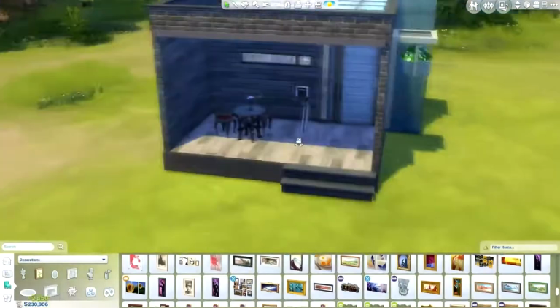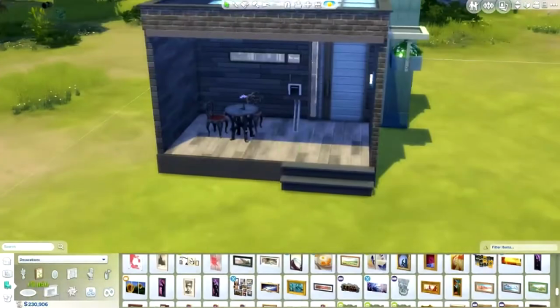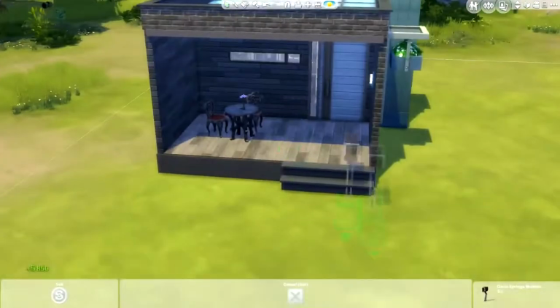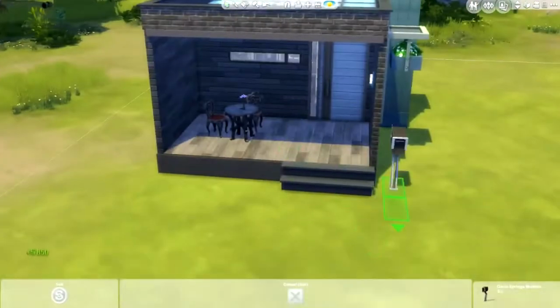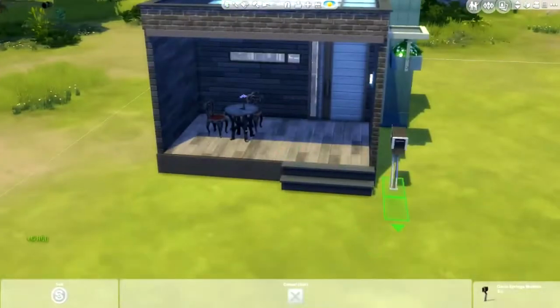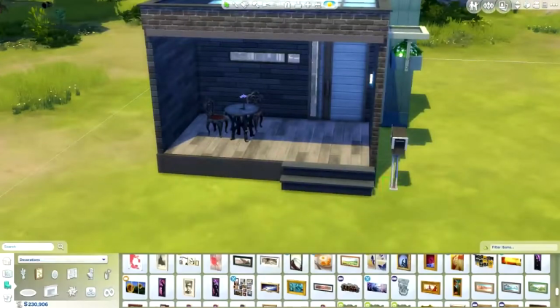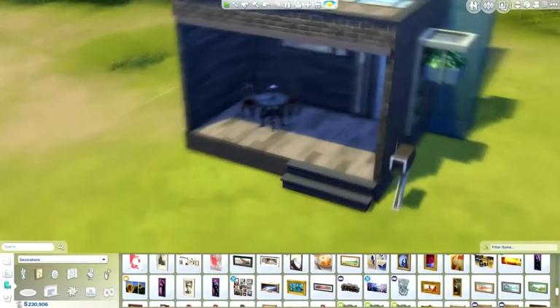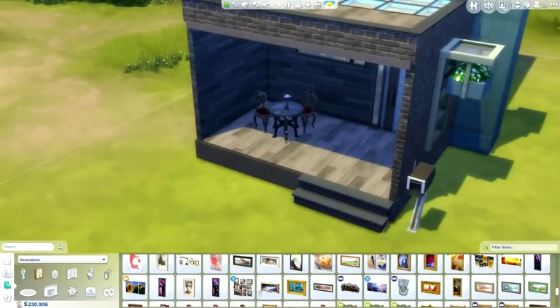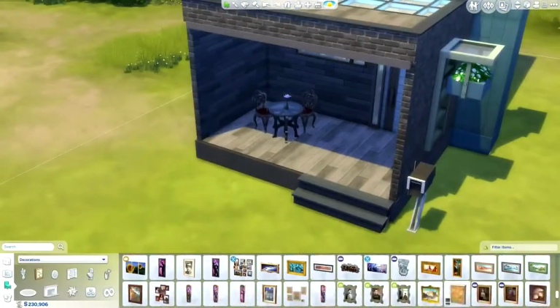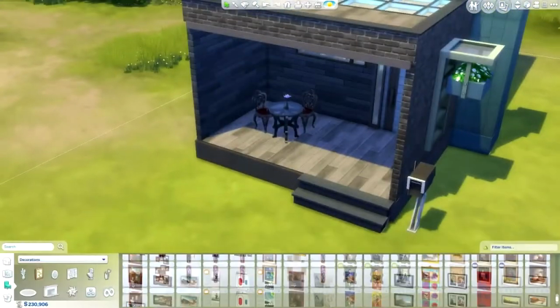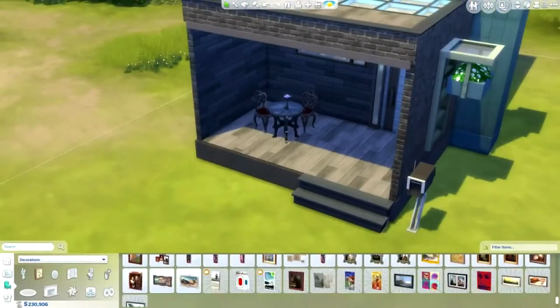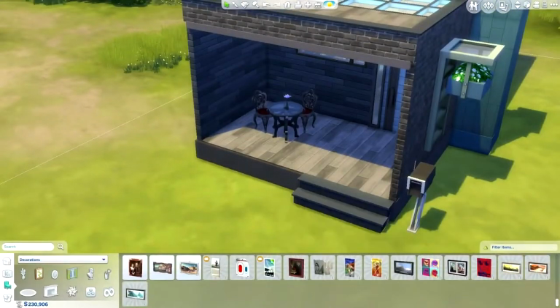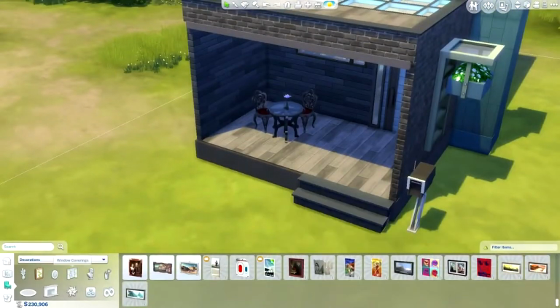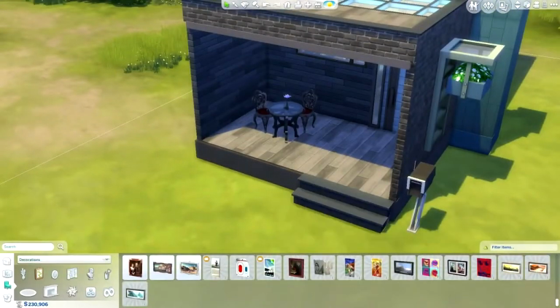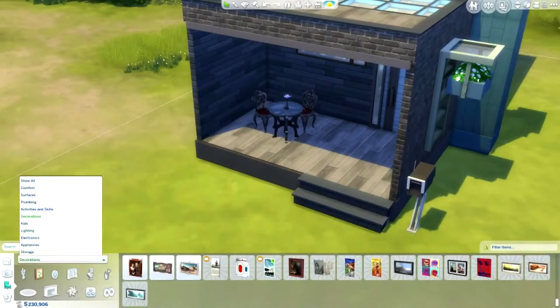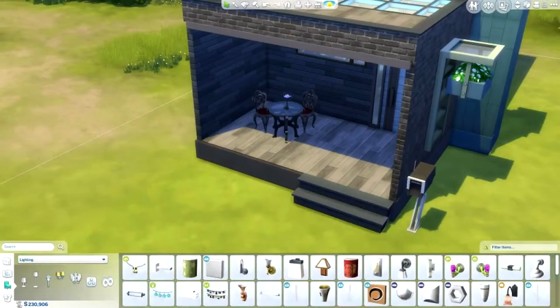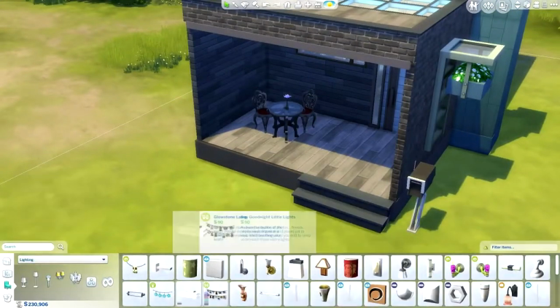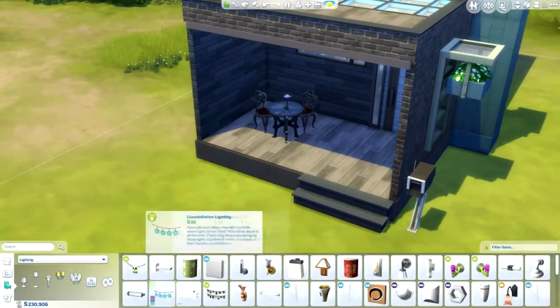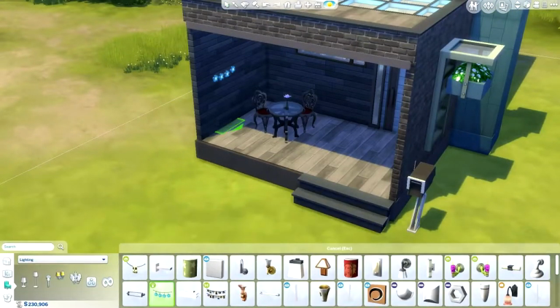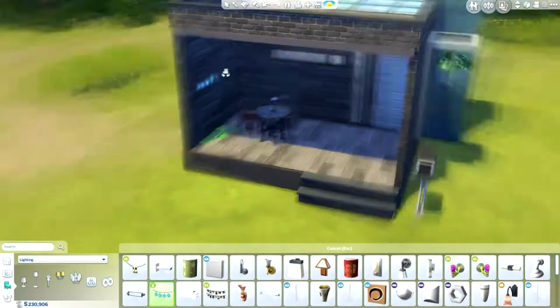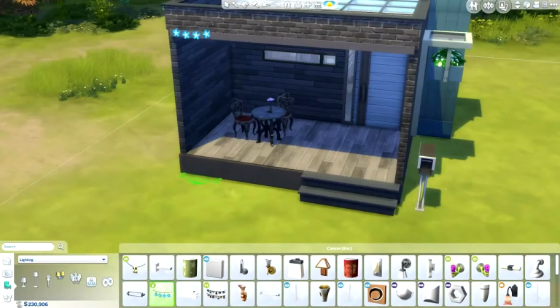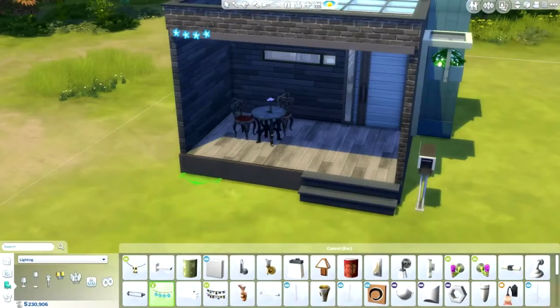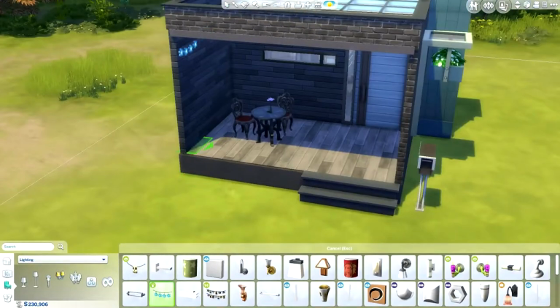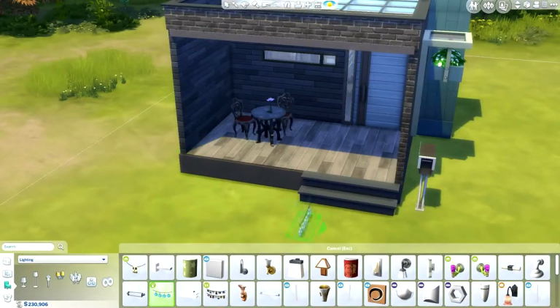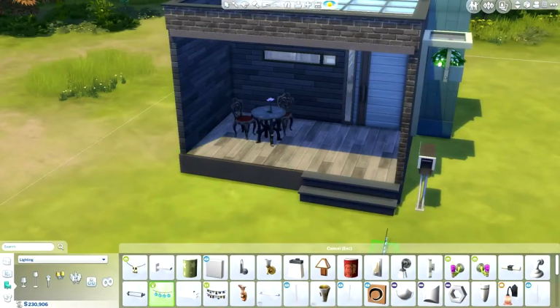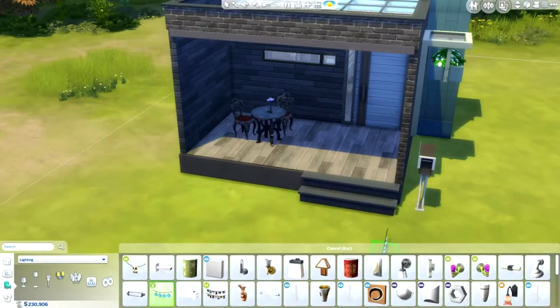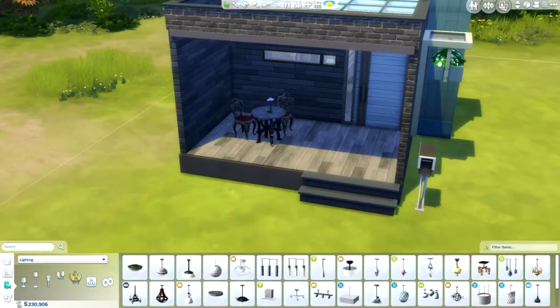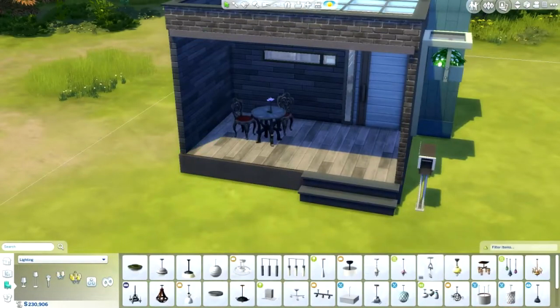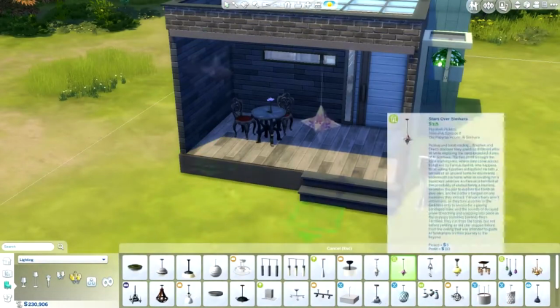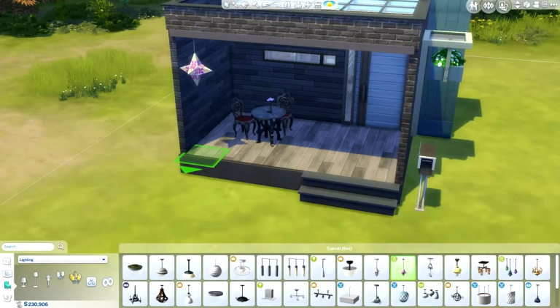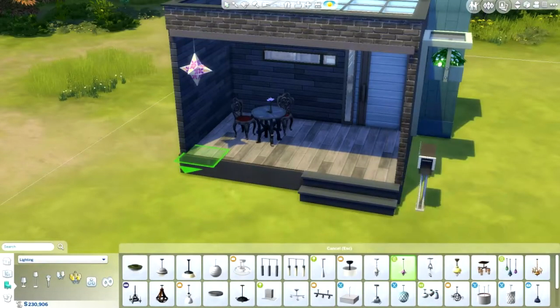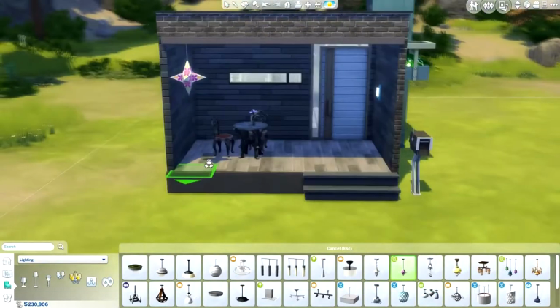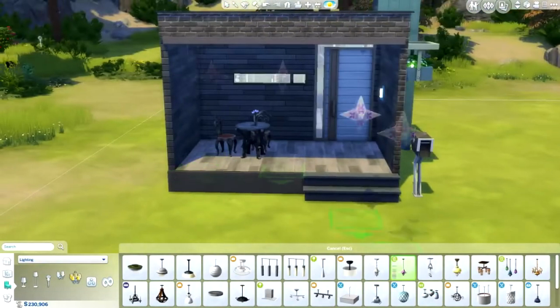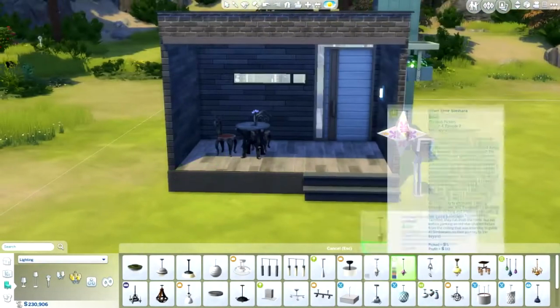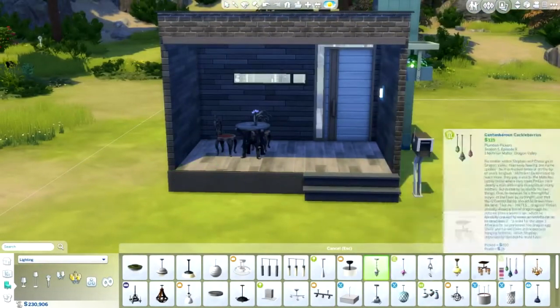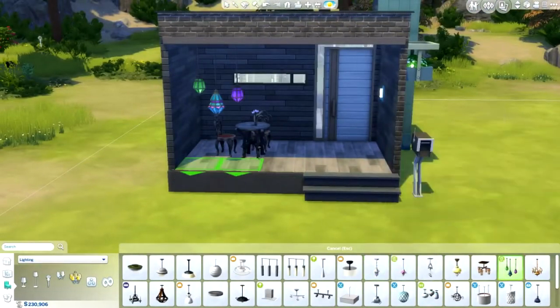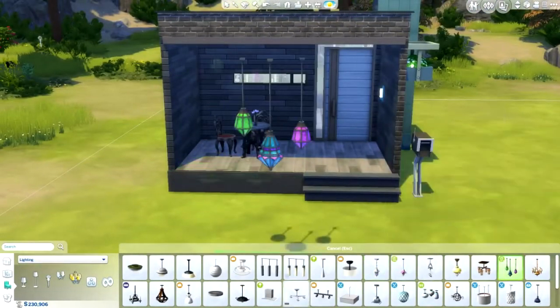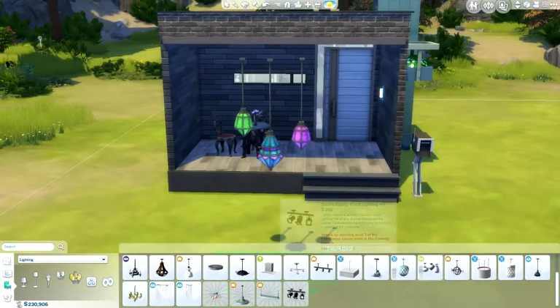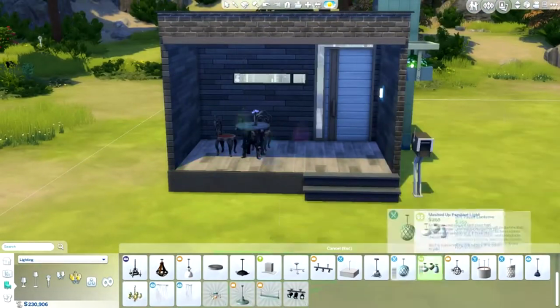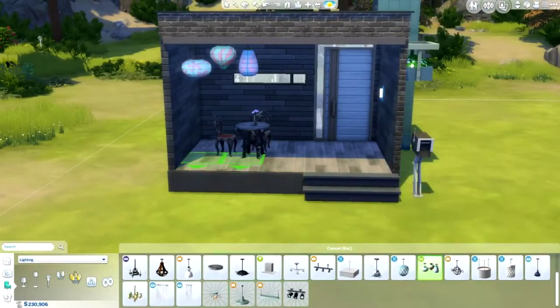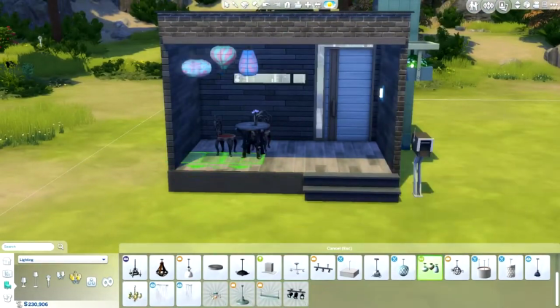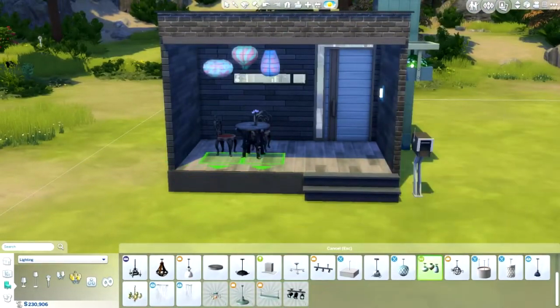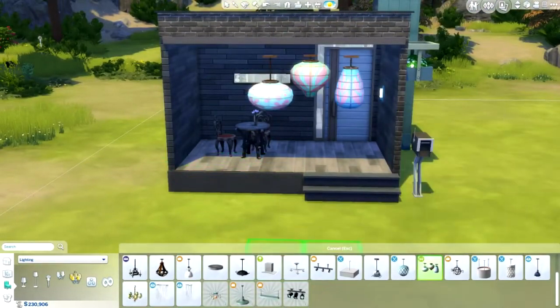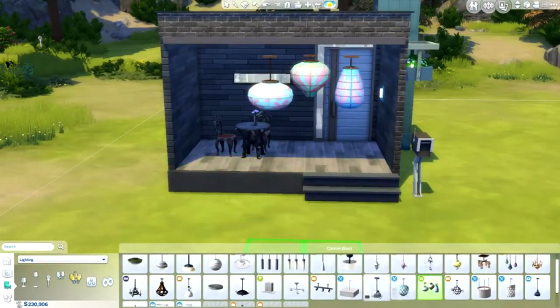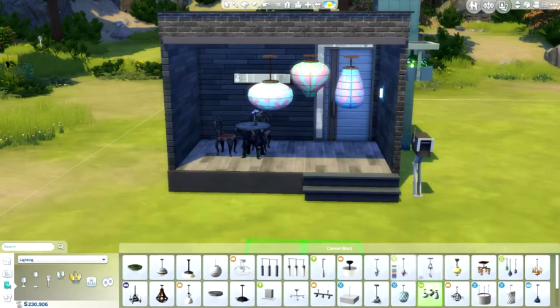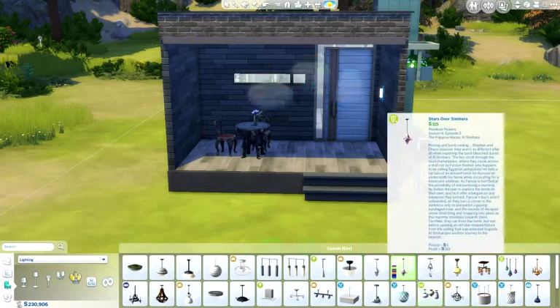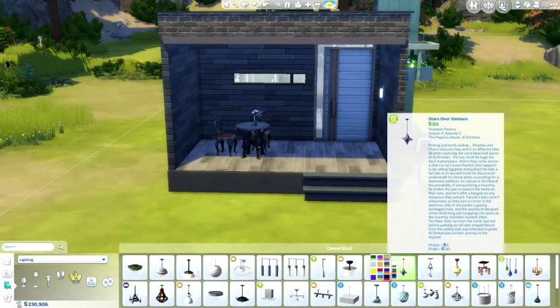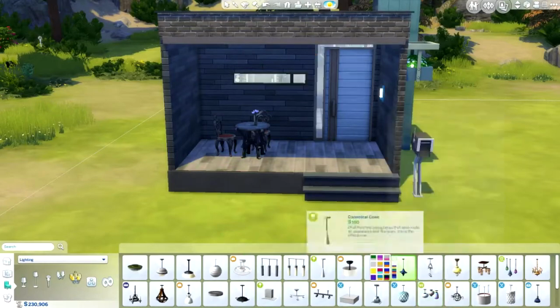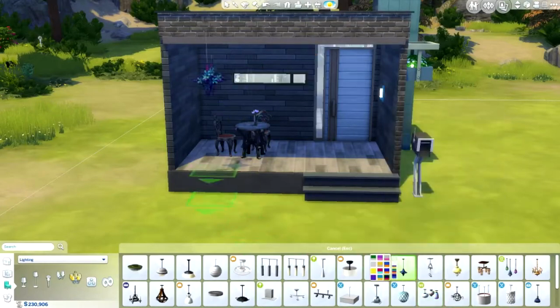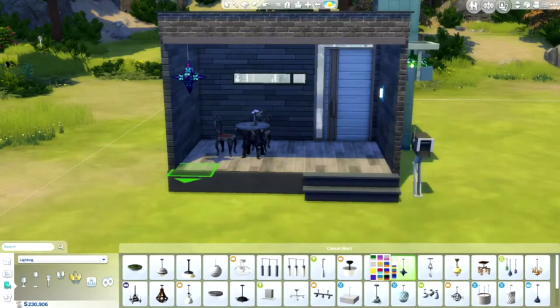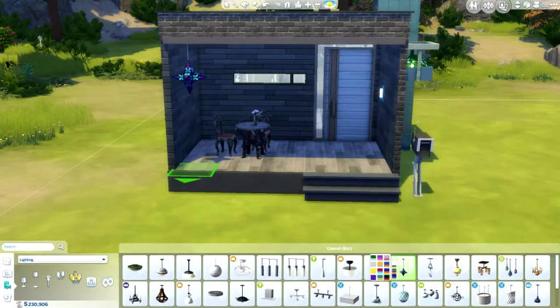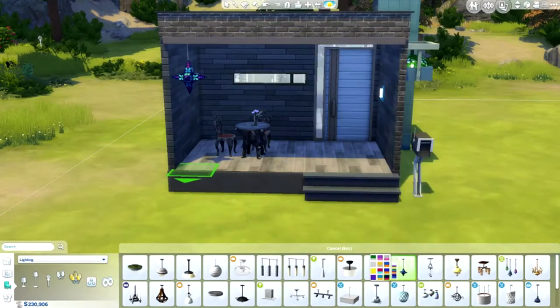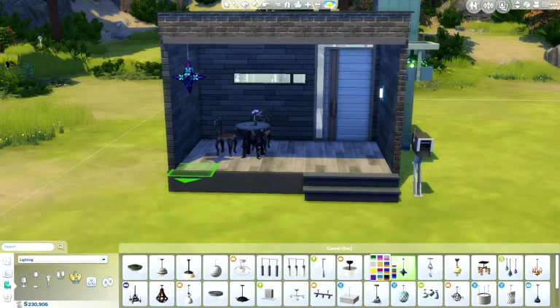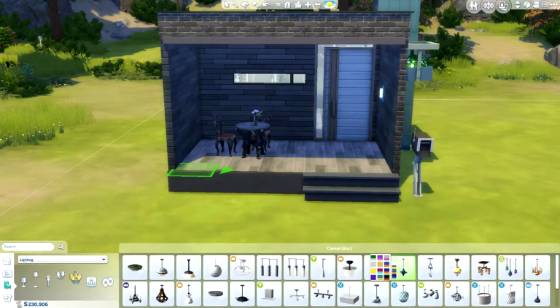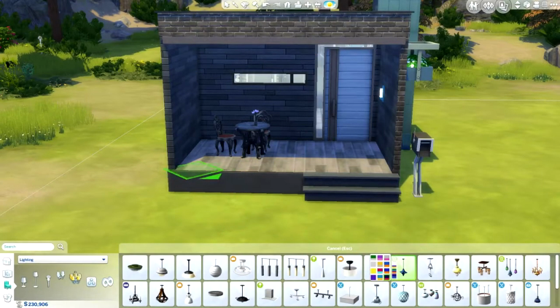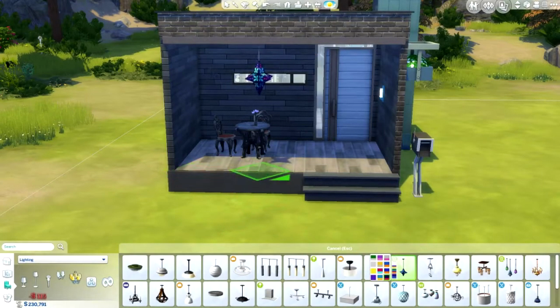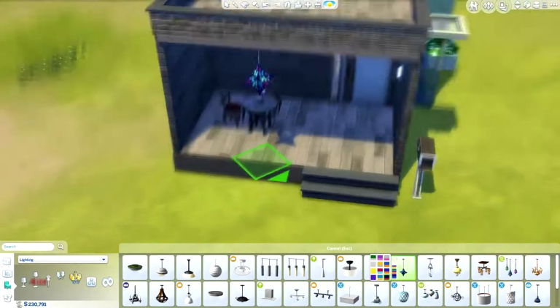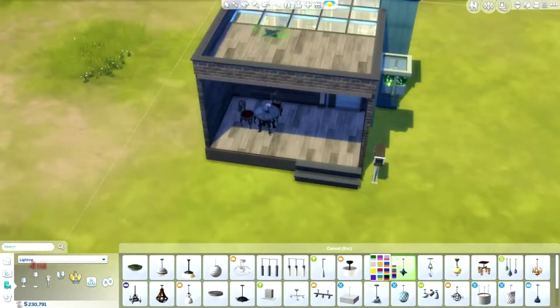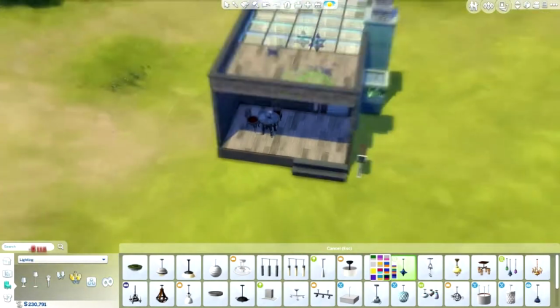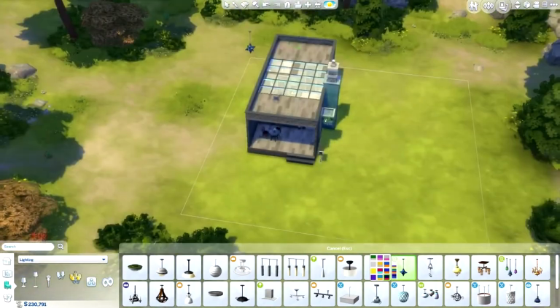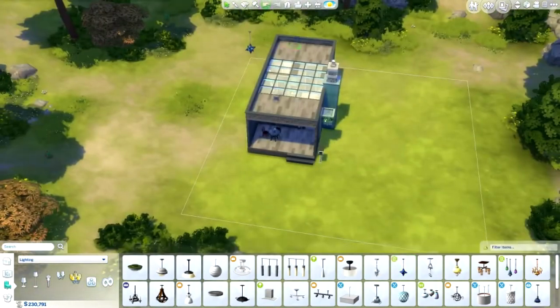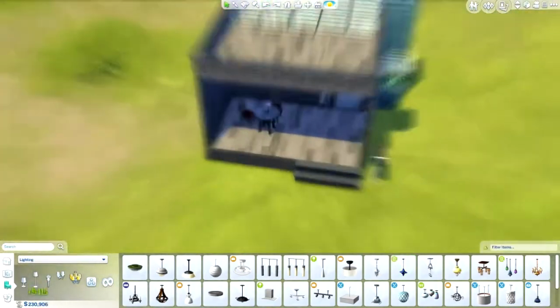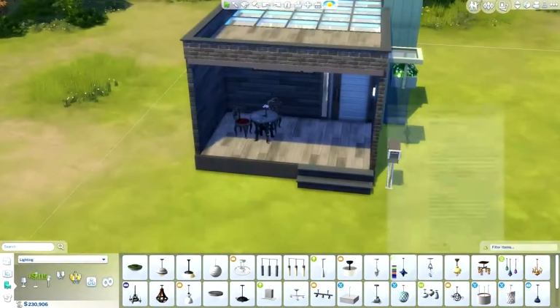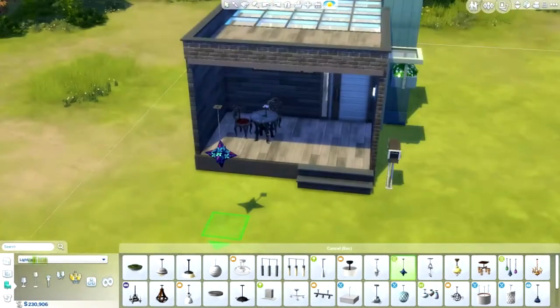I should do a starter home soon. I'm planning on doing one that is also base game, so that should be really exciting.